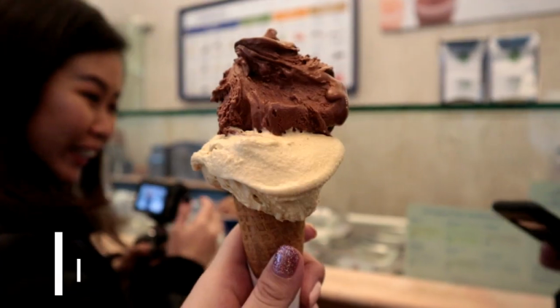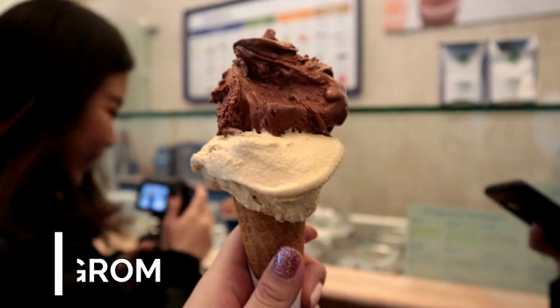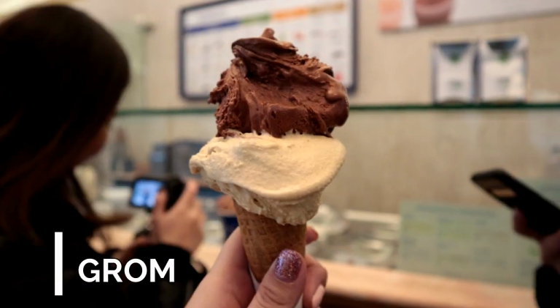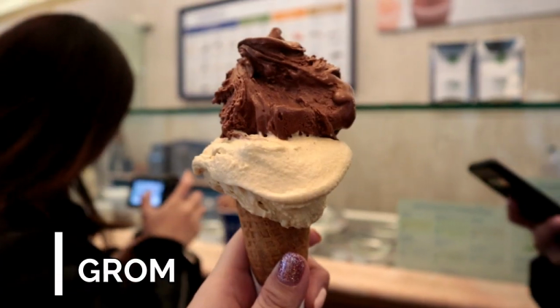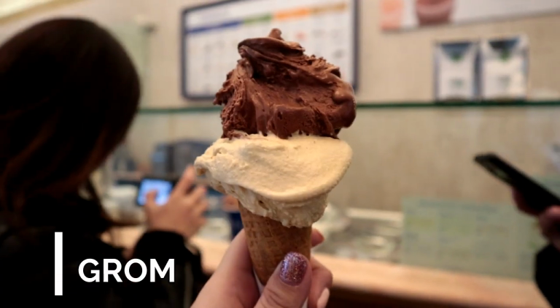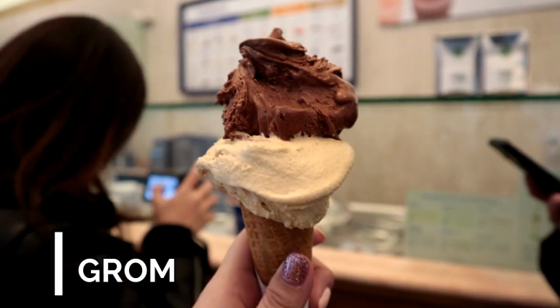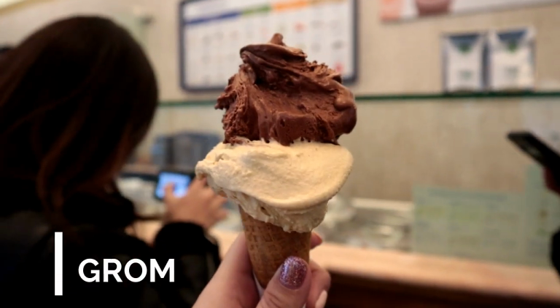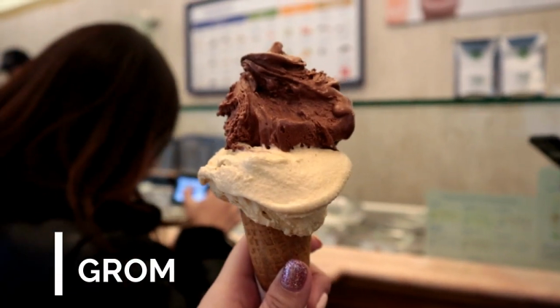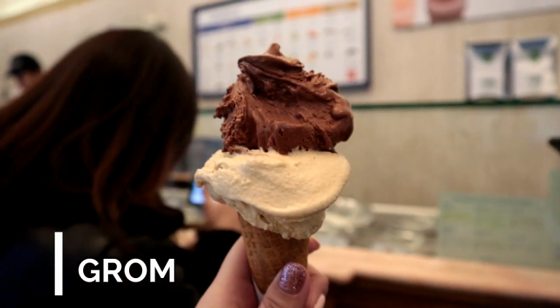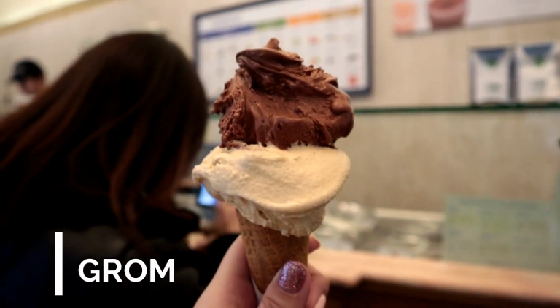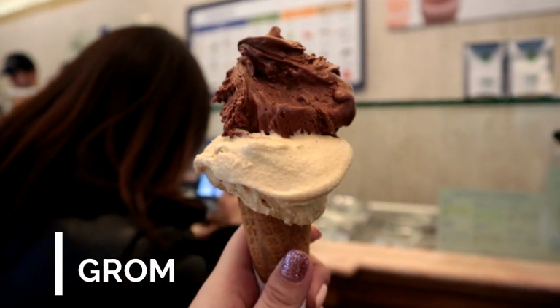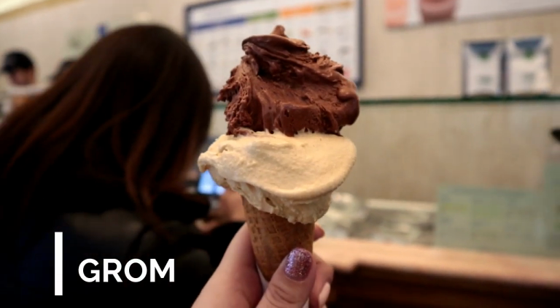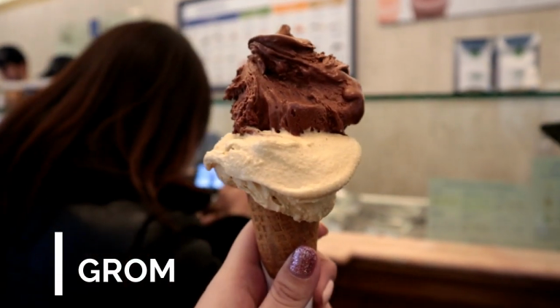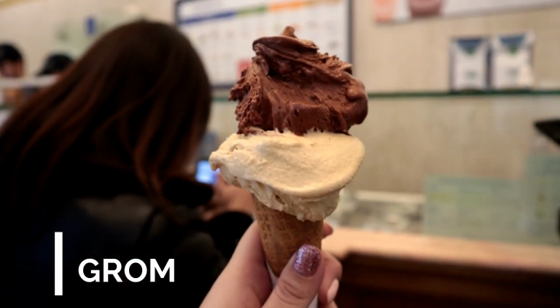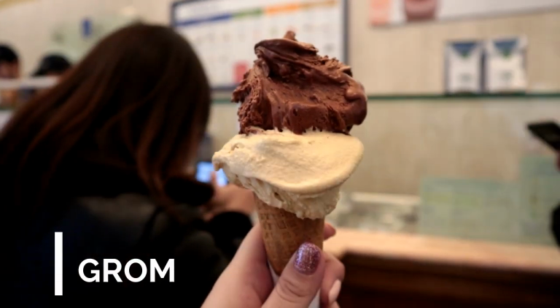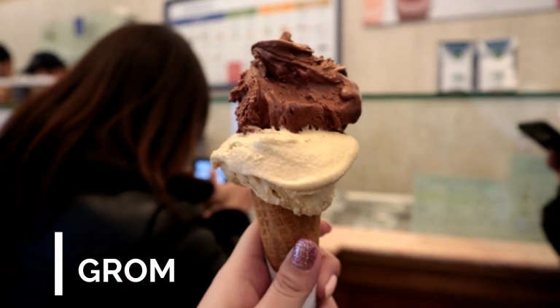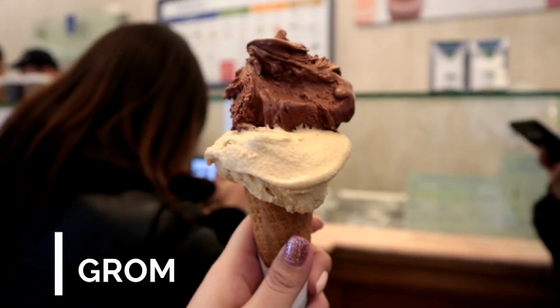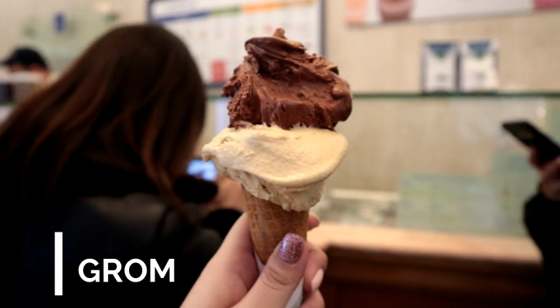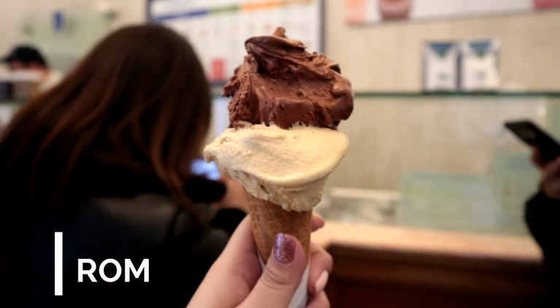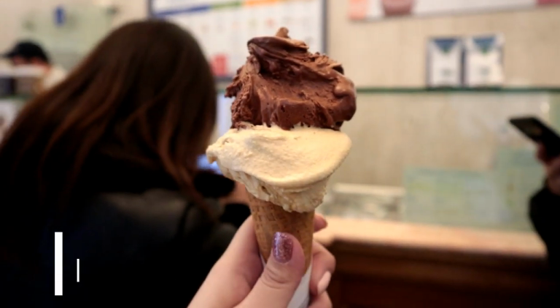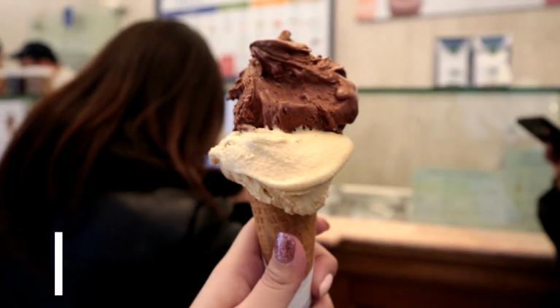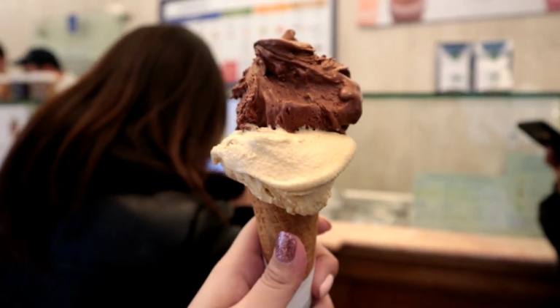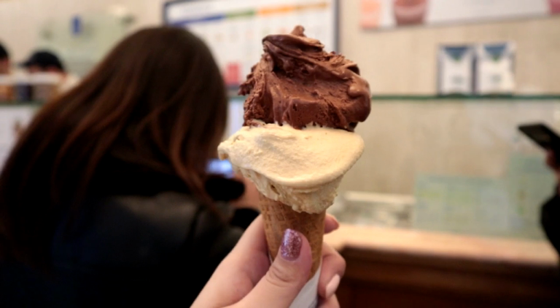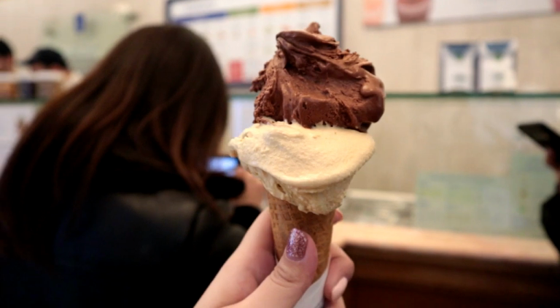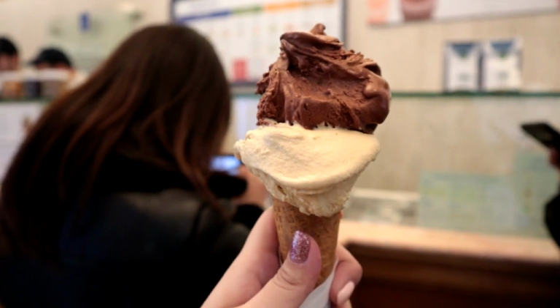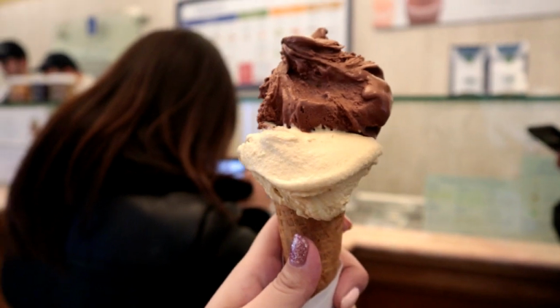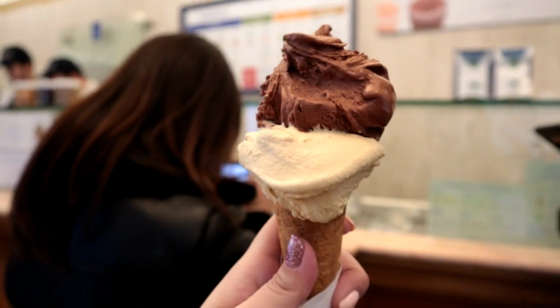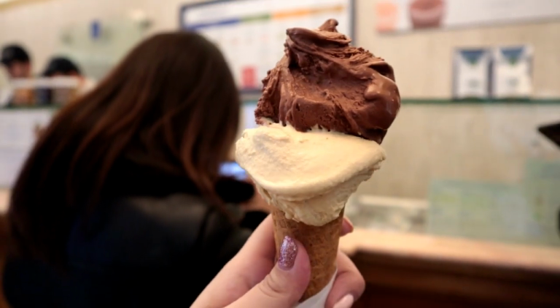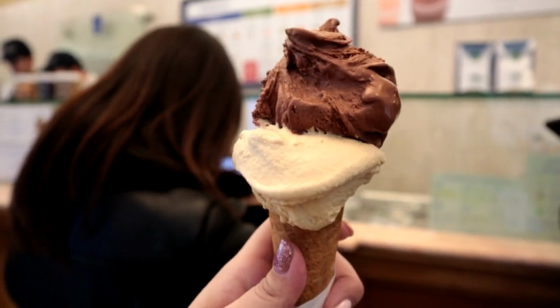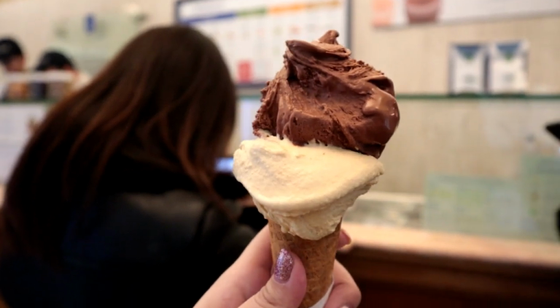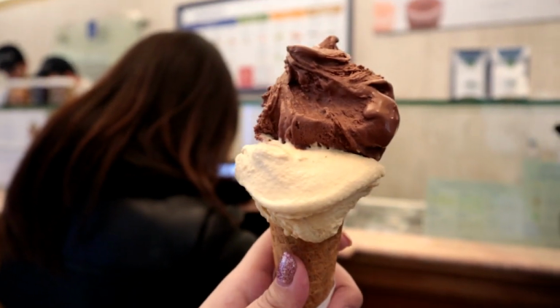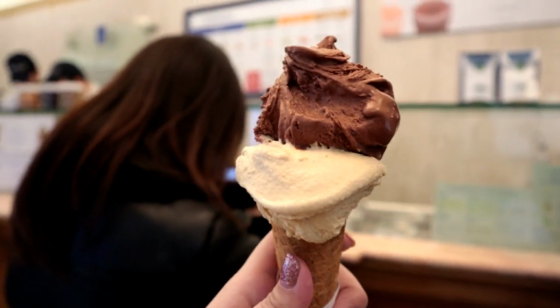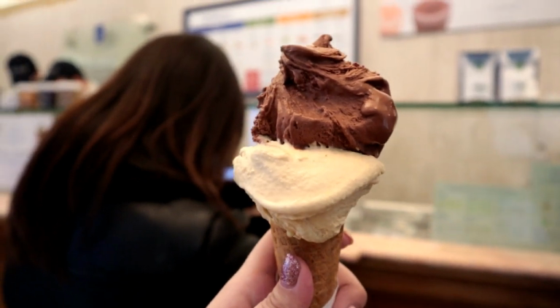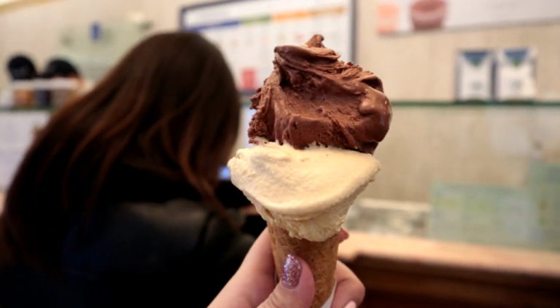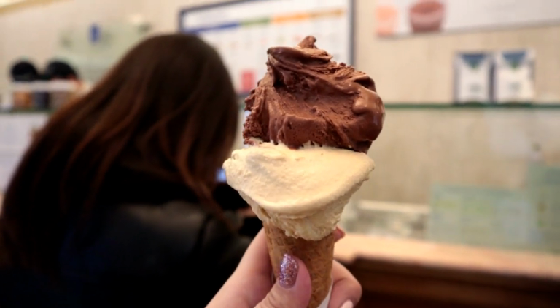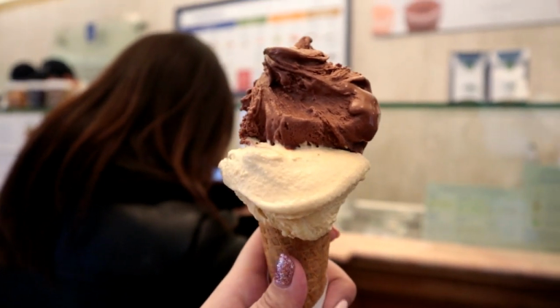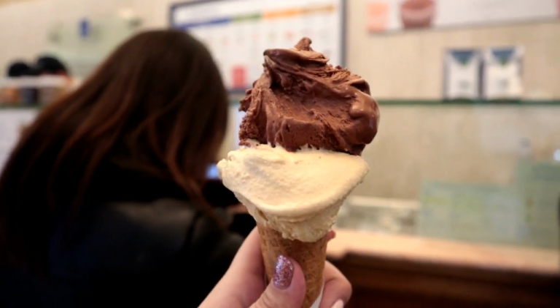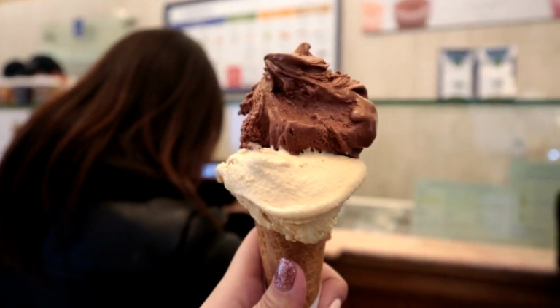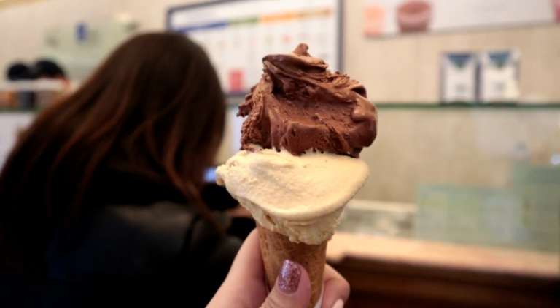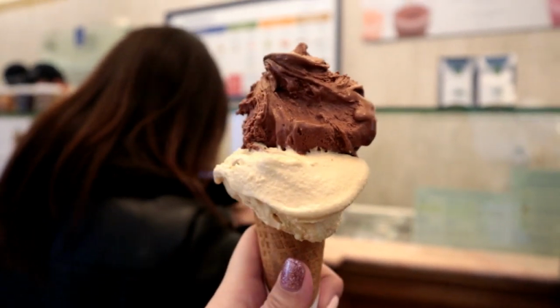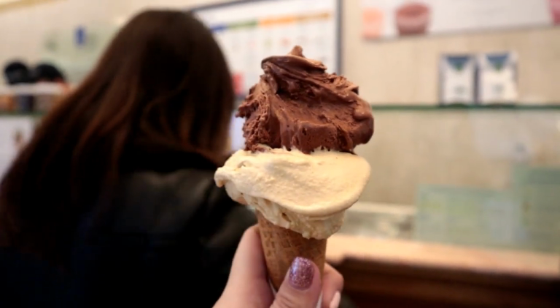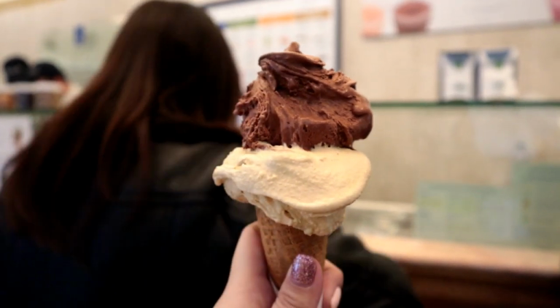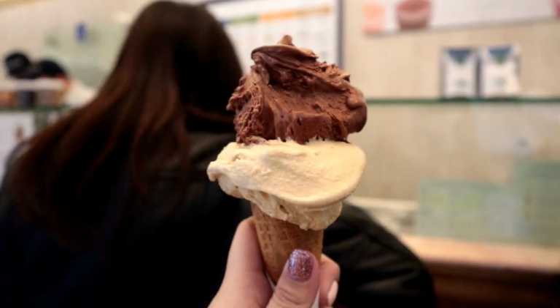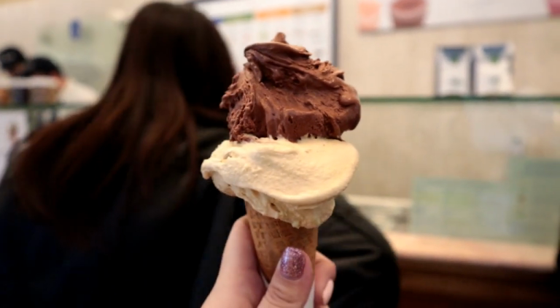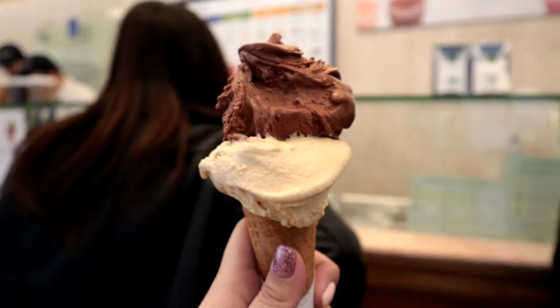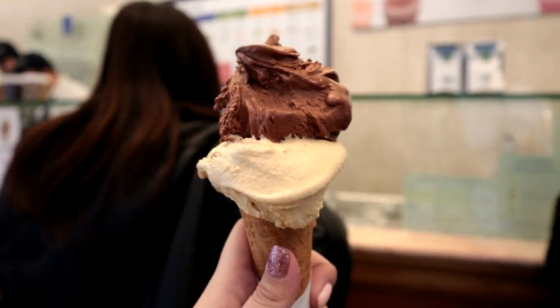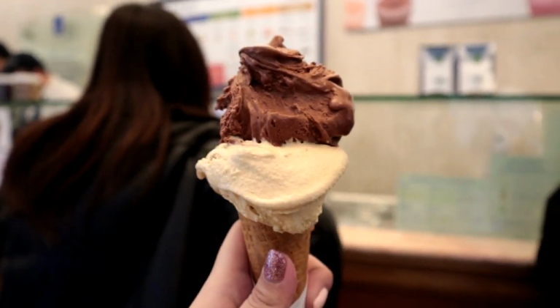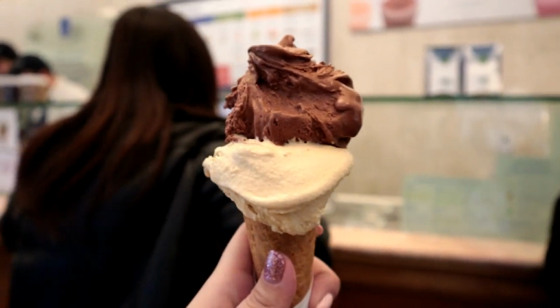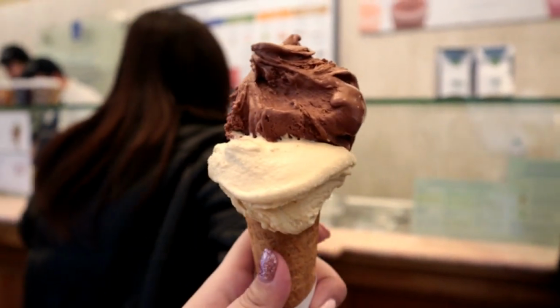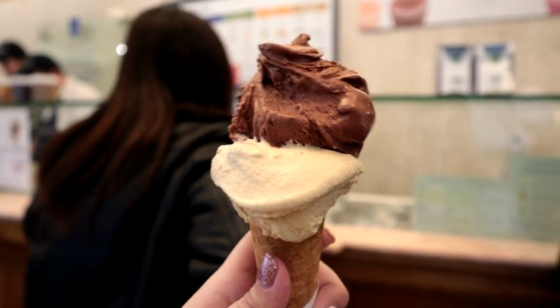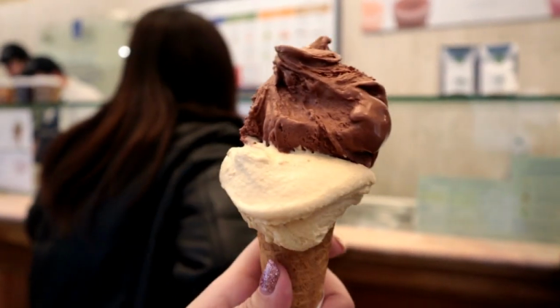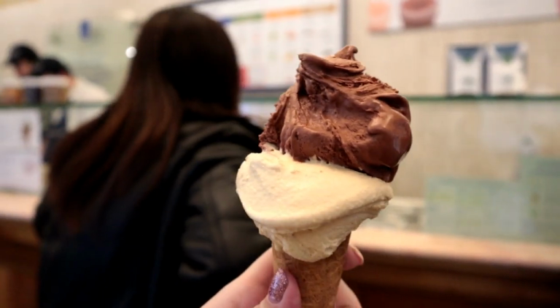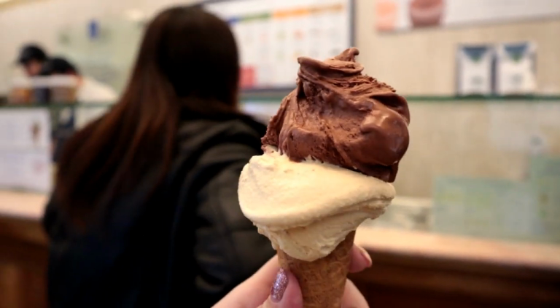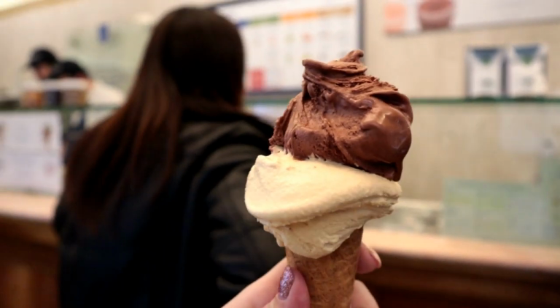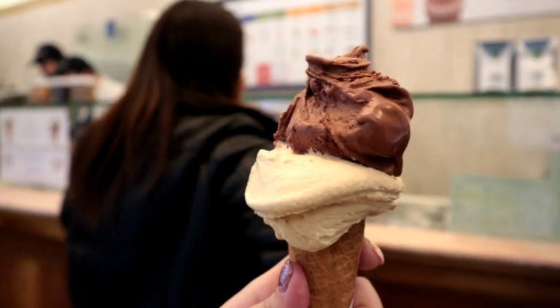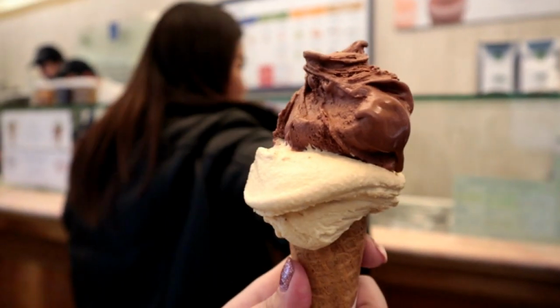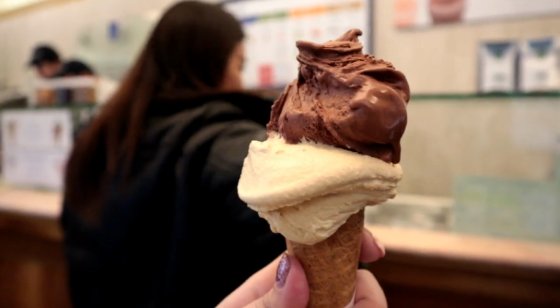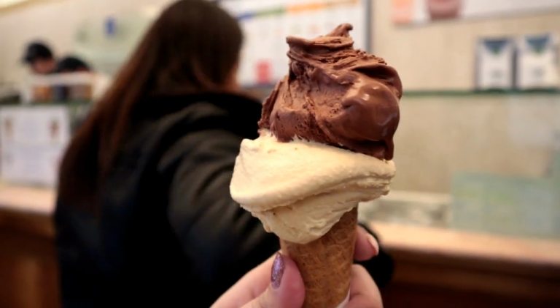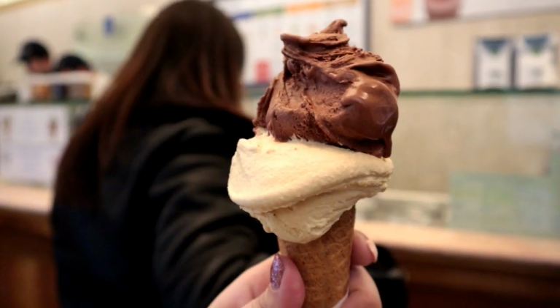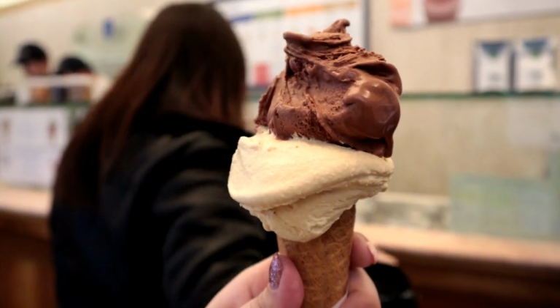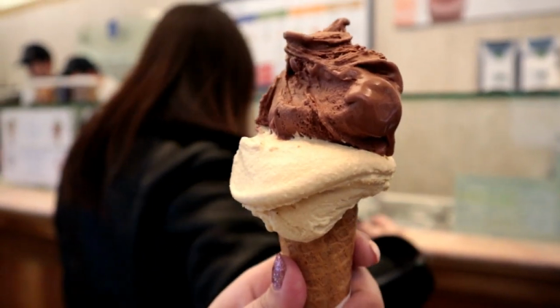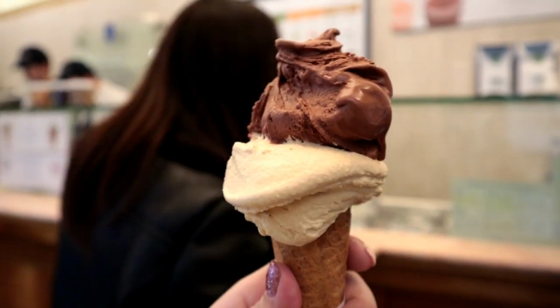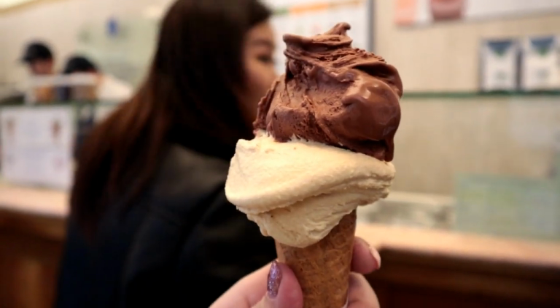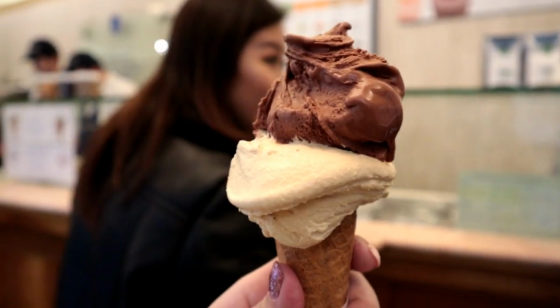I know it's quite early to have gelato right now, but we are in Italy so we must have gelato whenever.